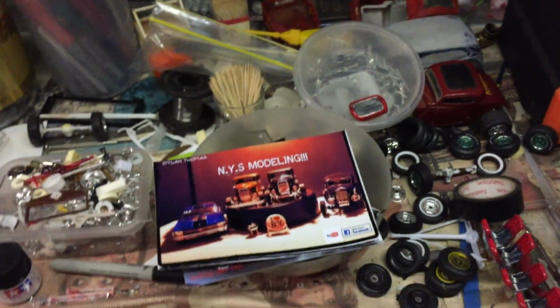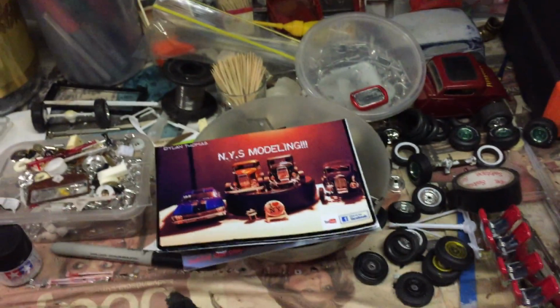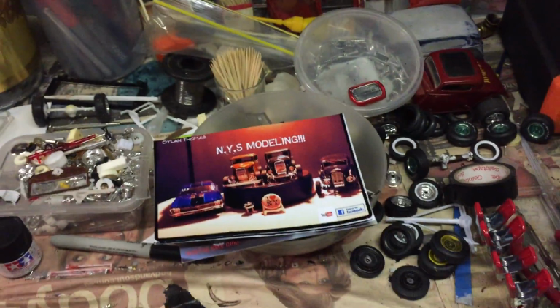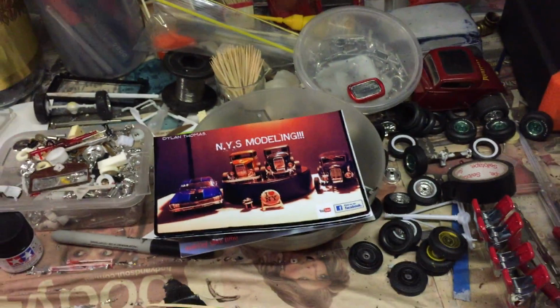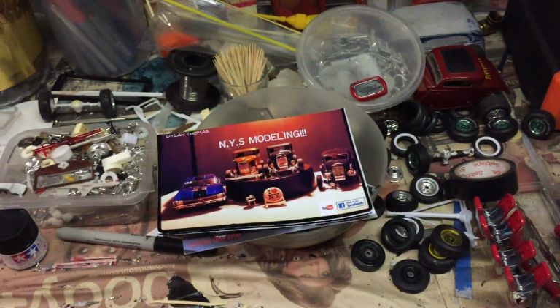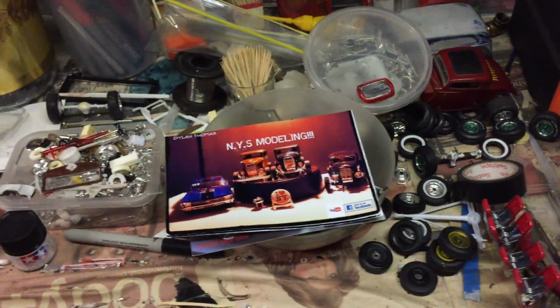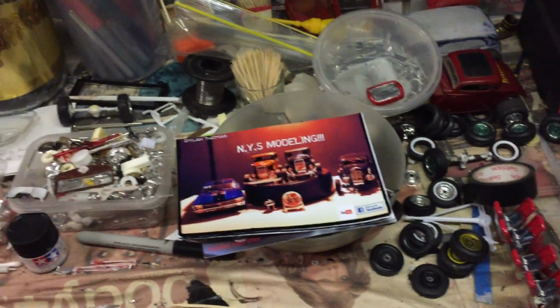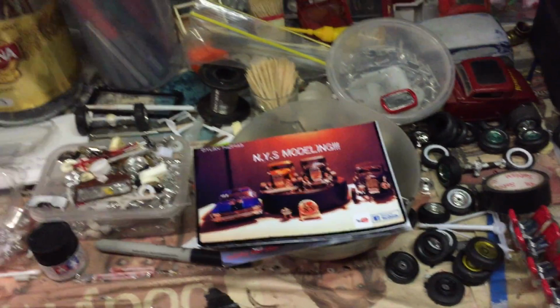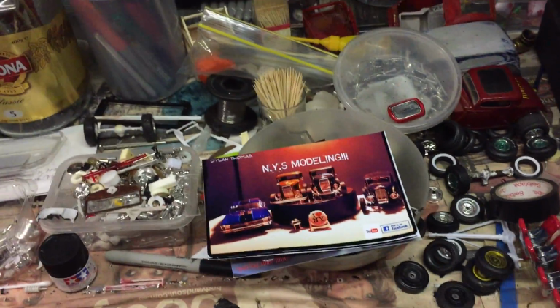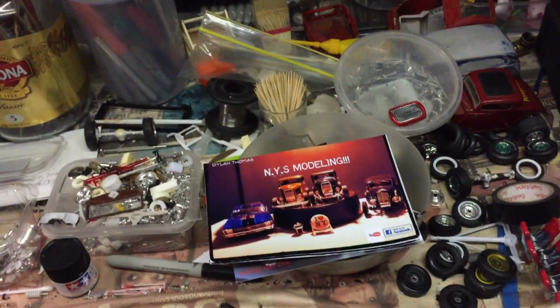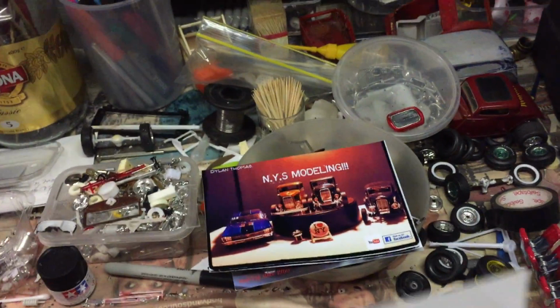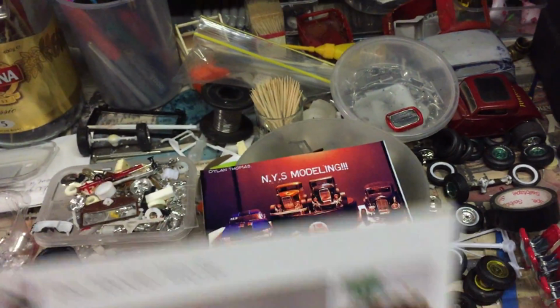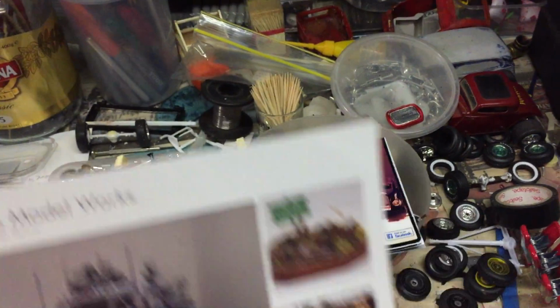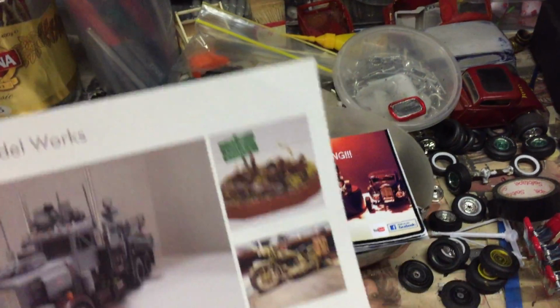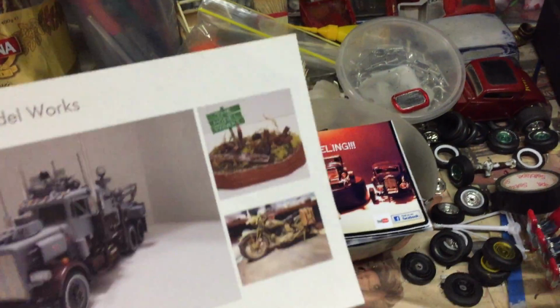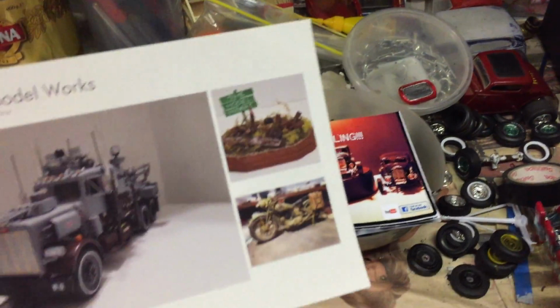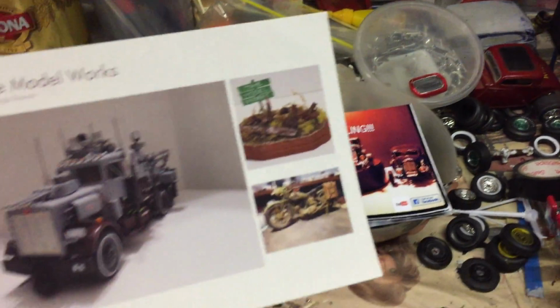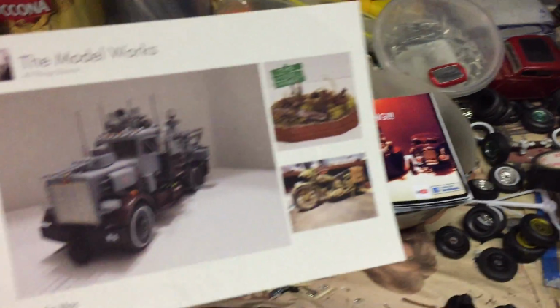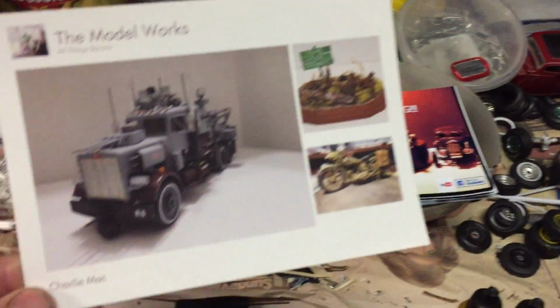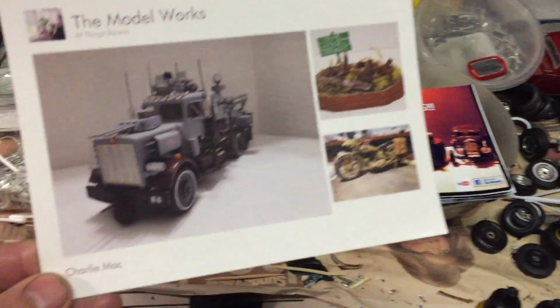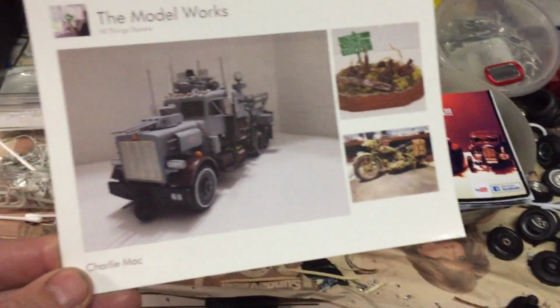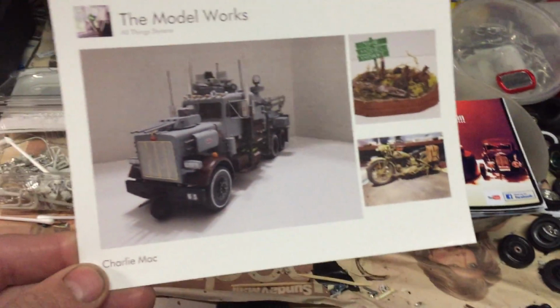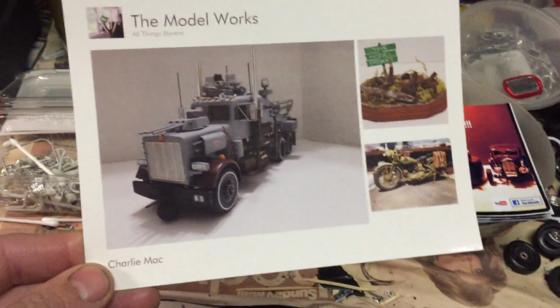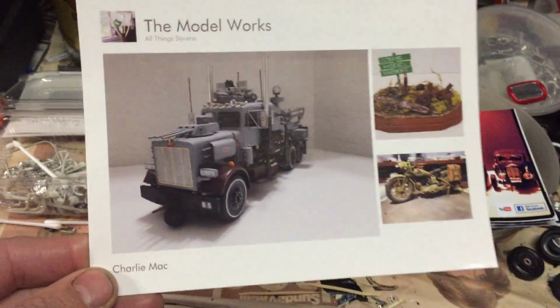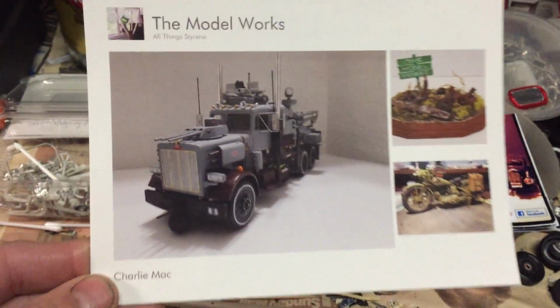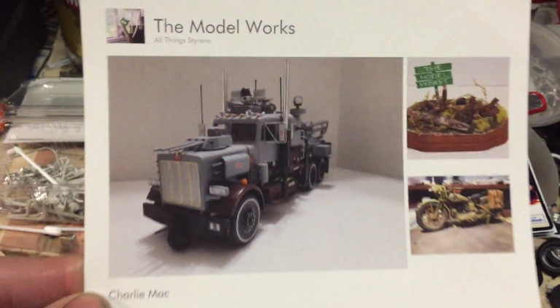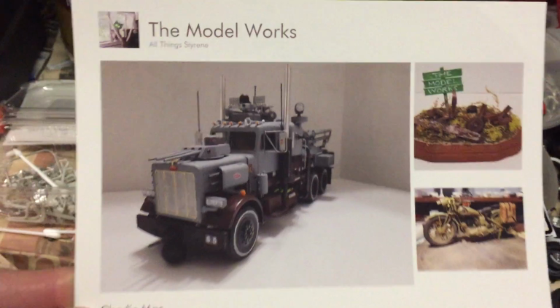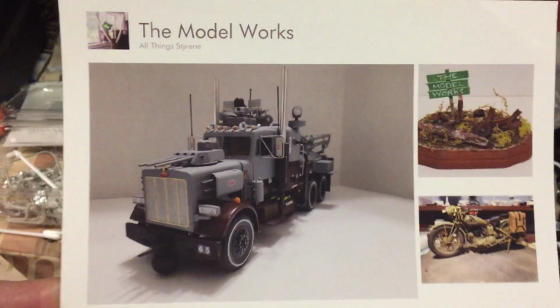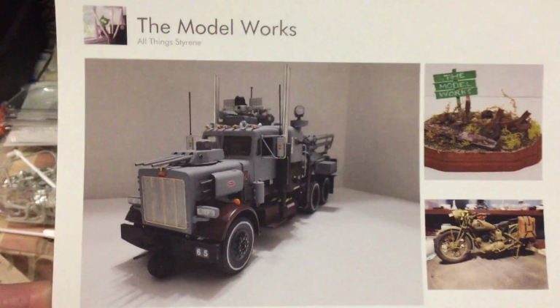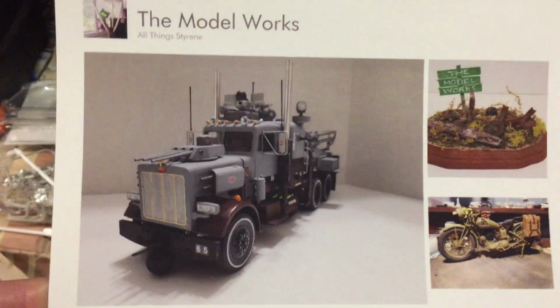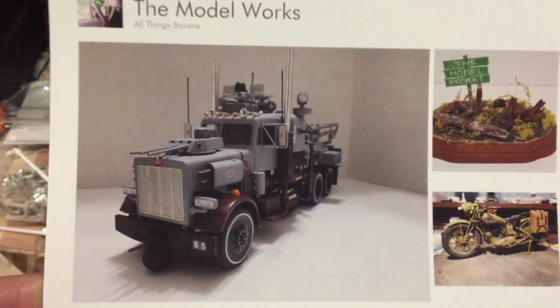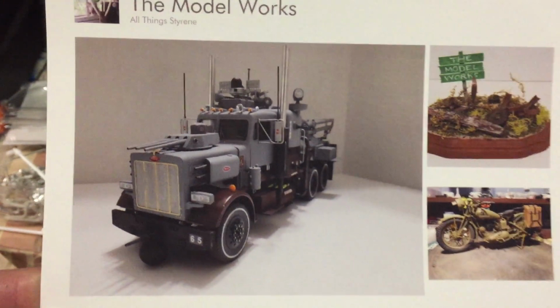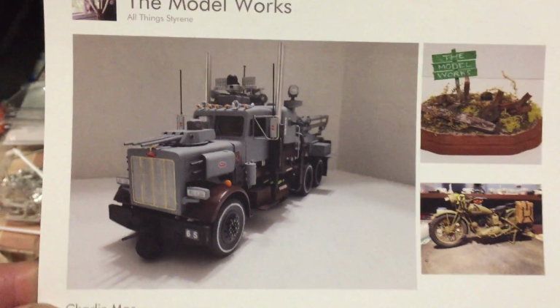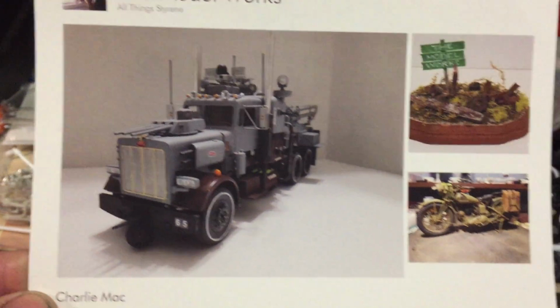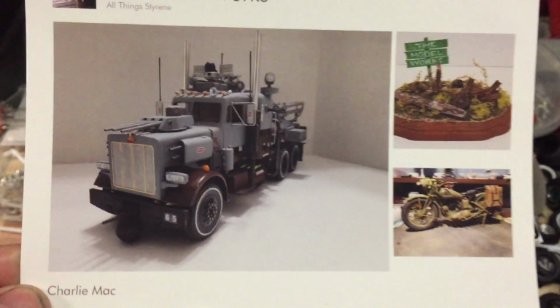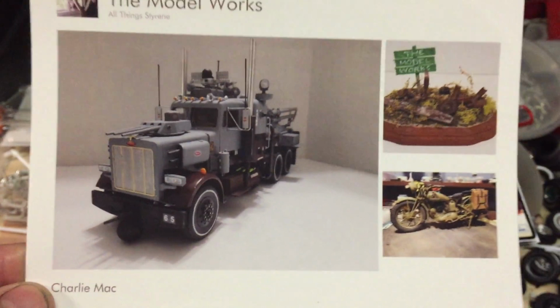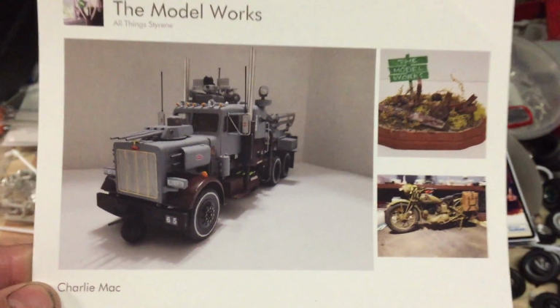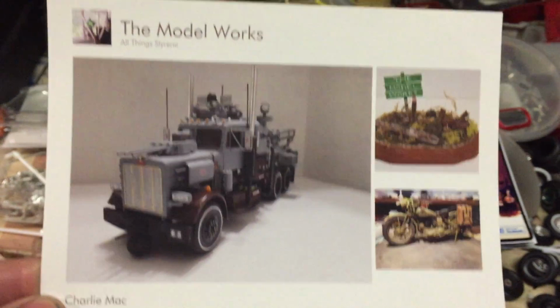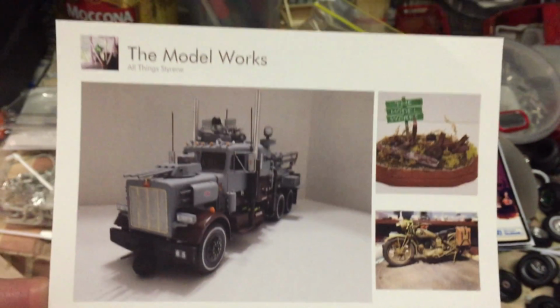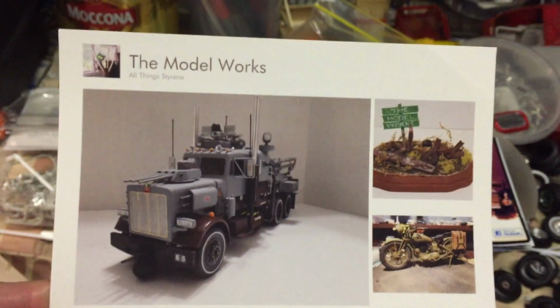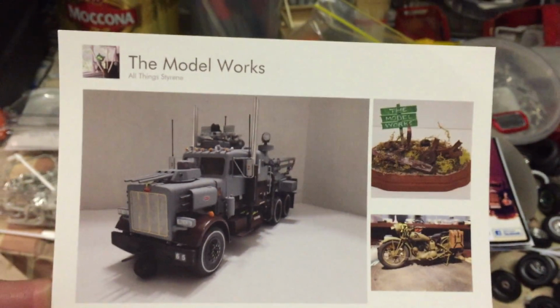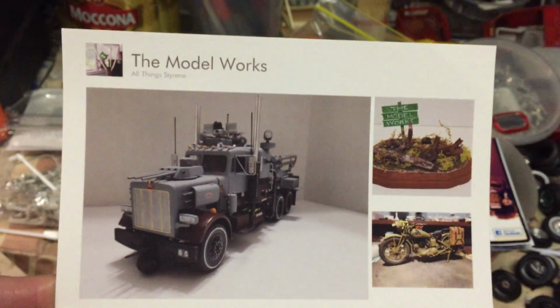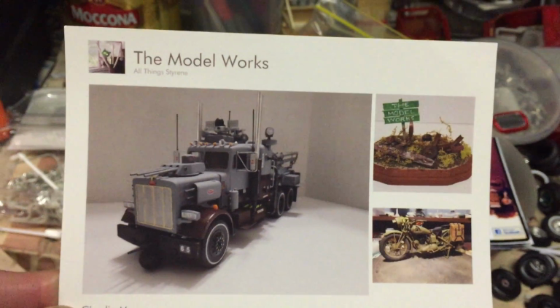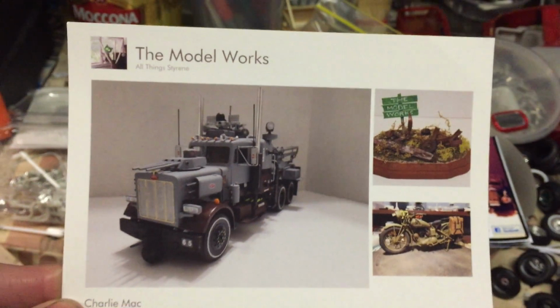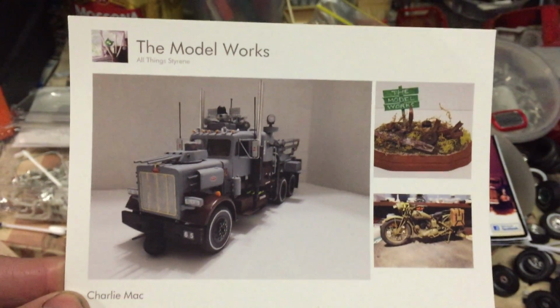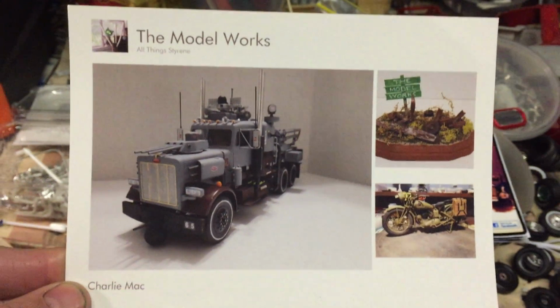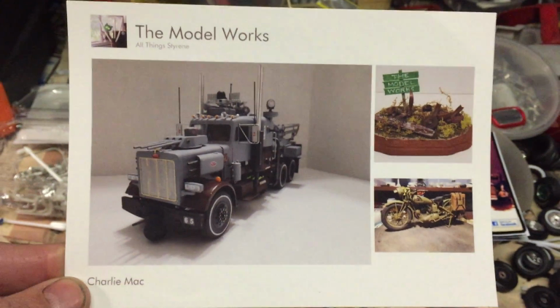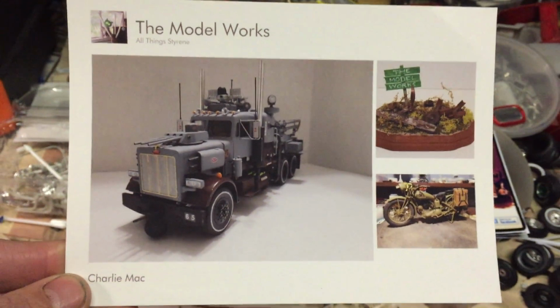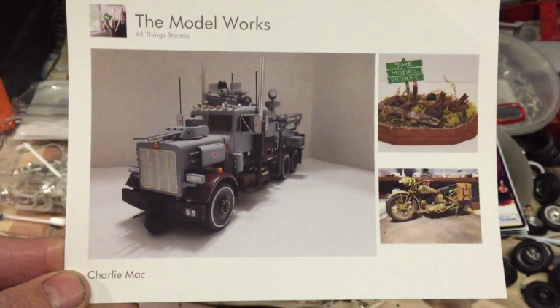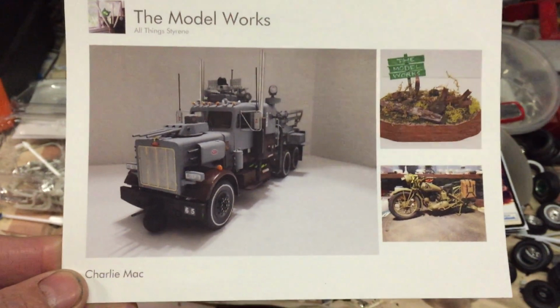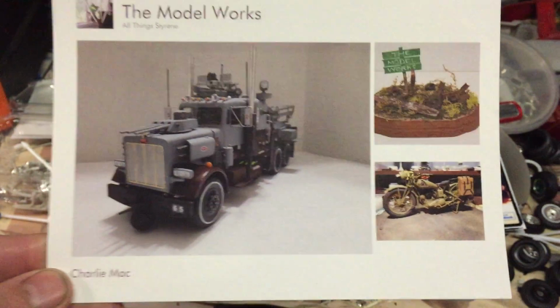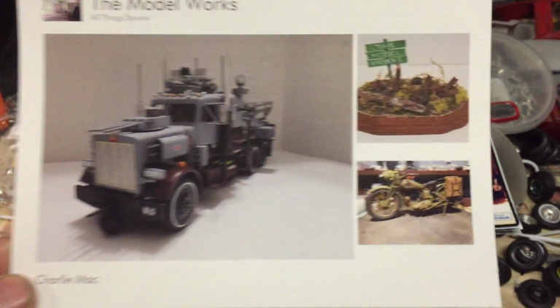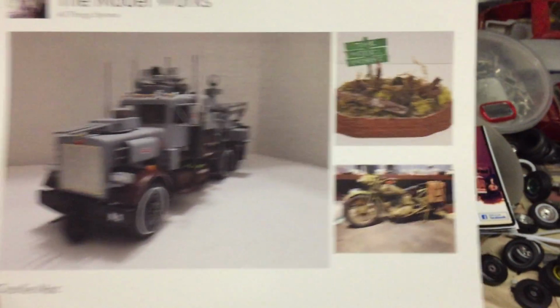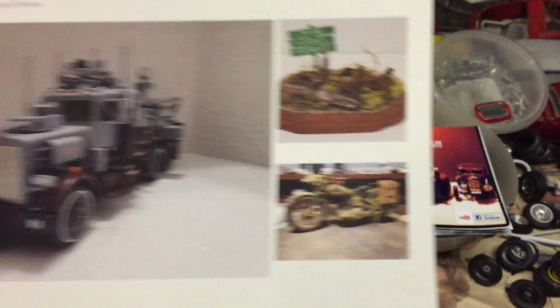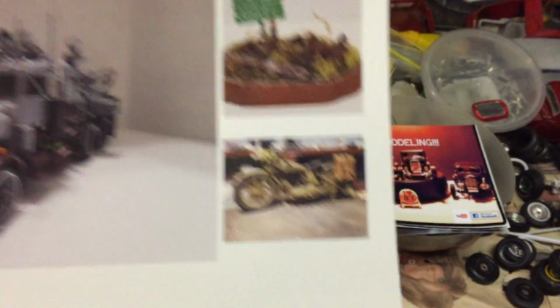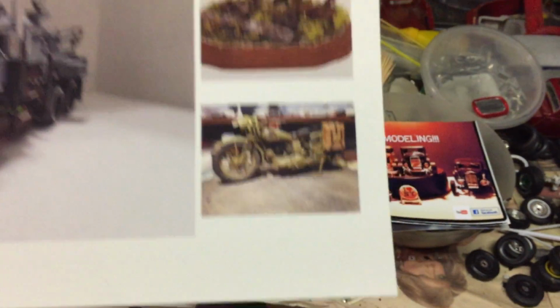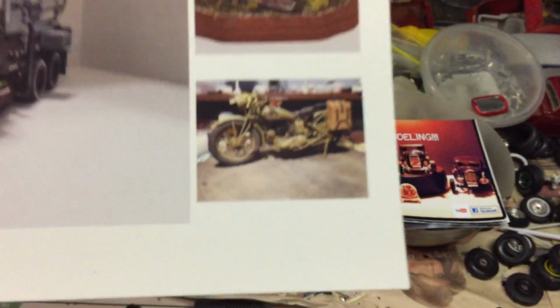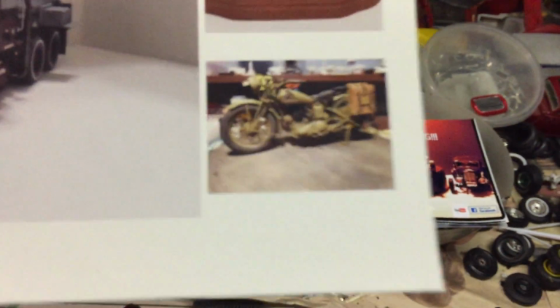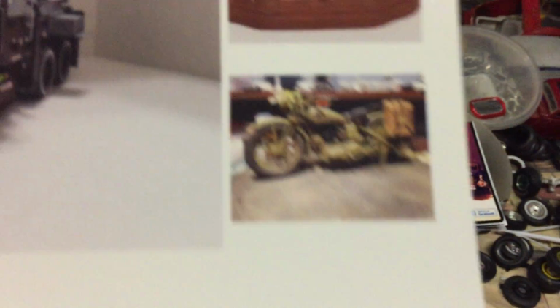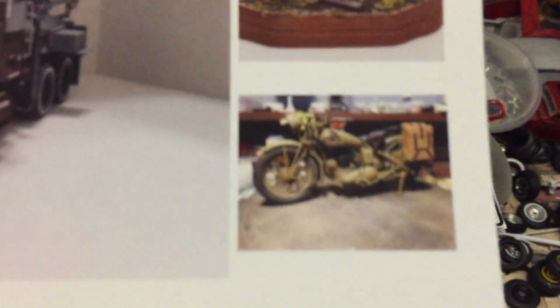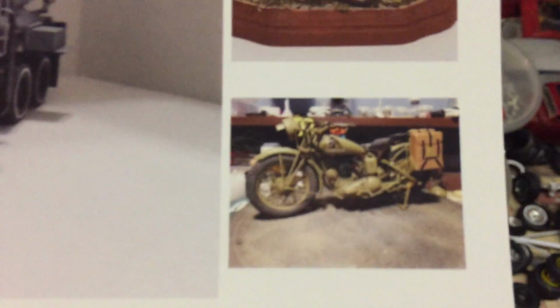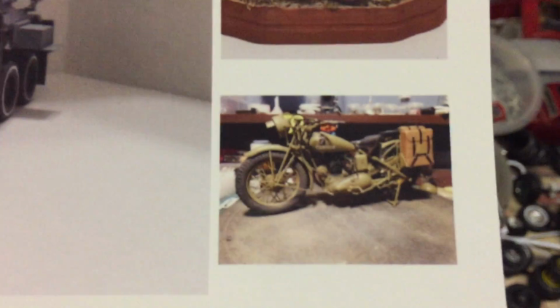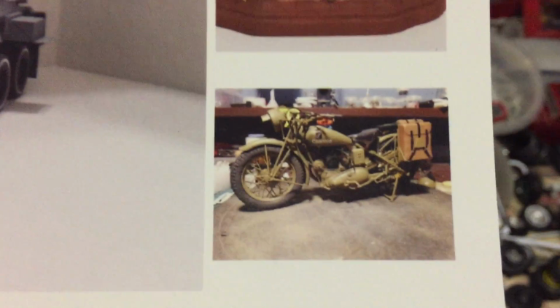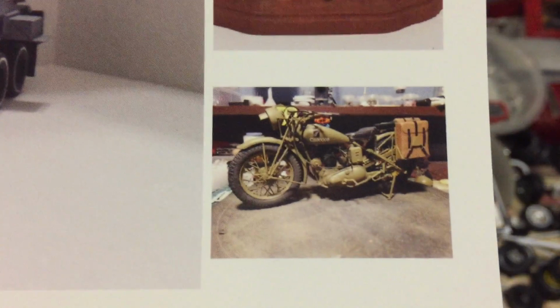And there's Charlie Mack gaming update of the Model Works card. Cool builds on there.